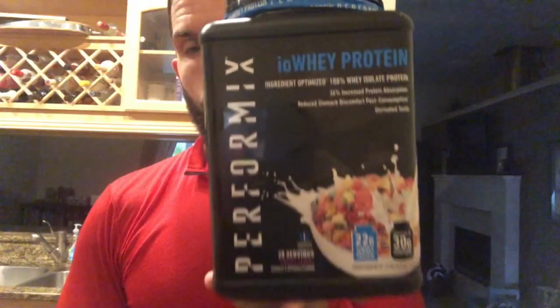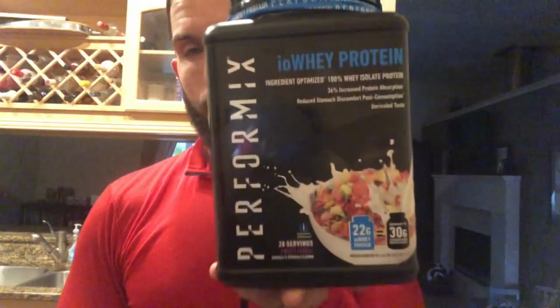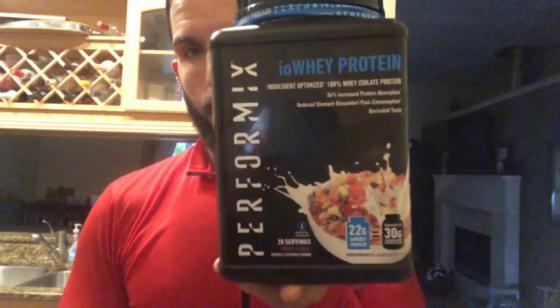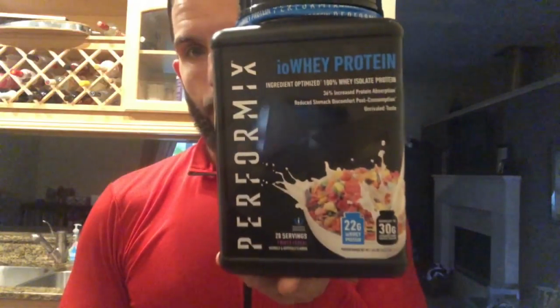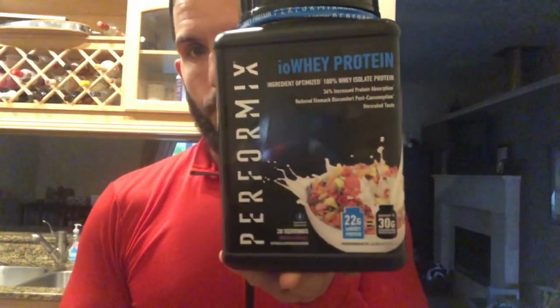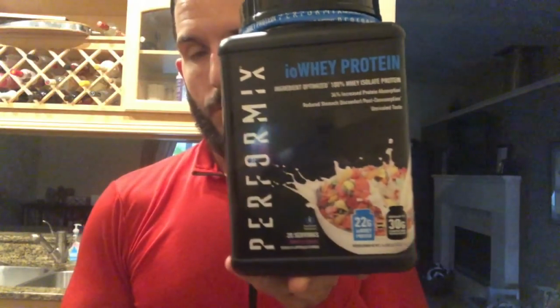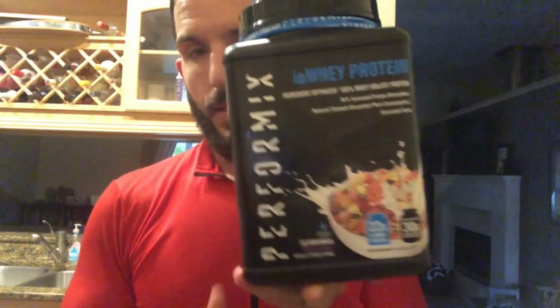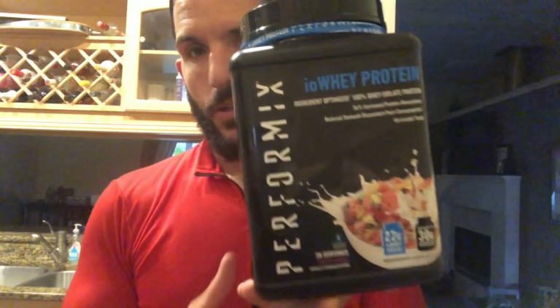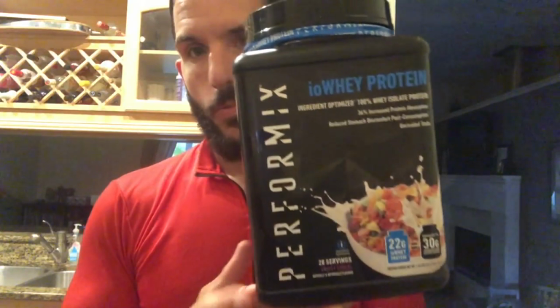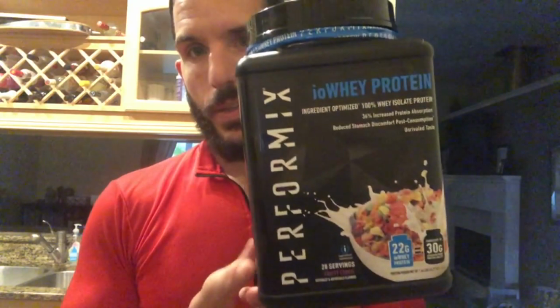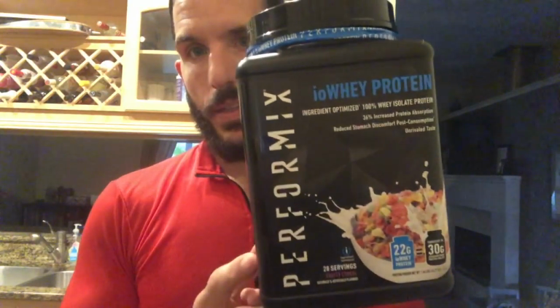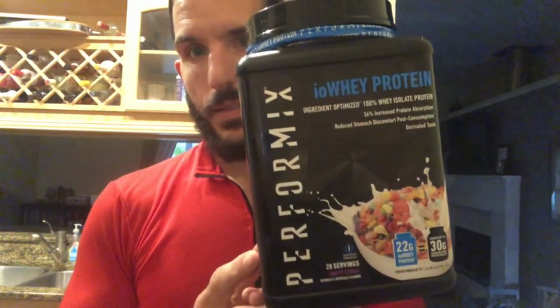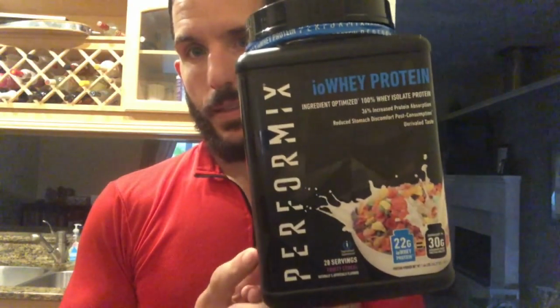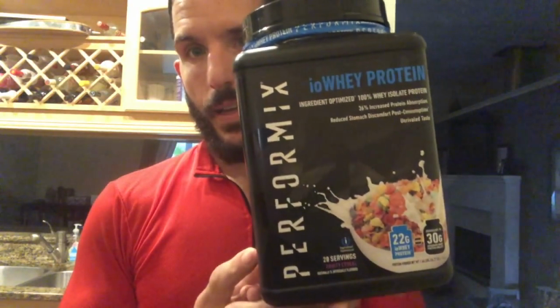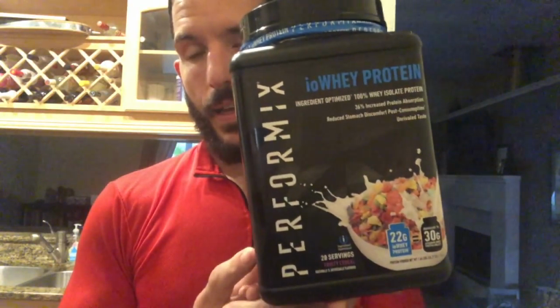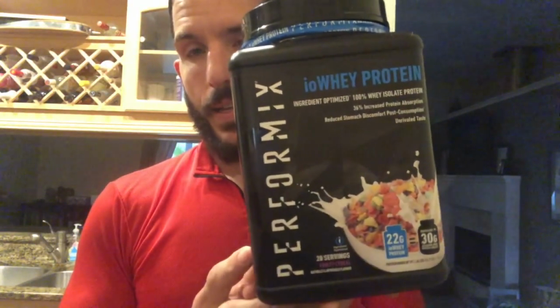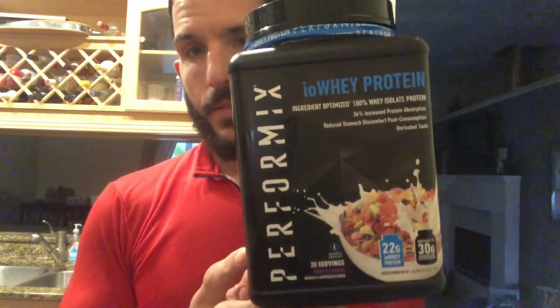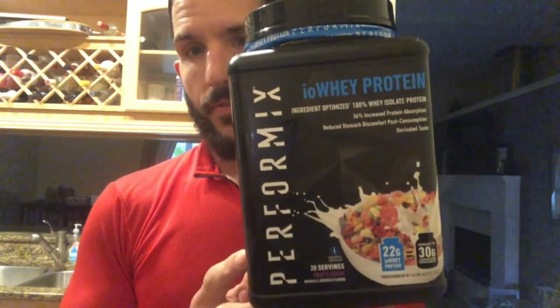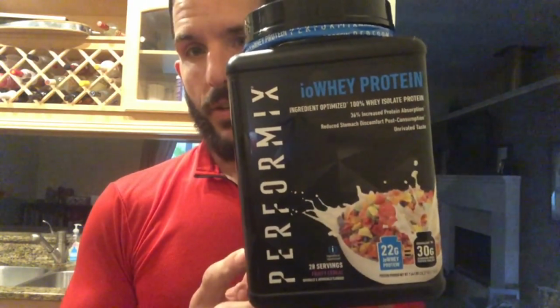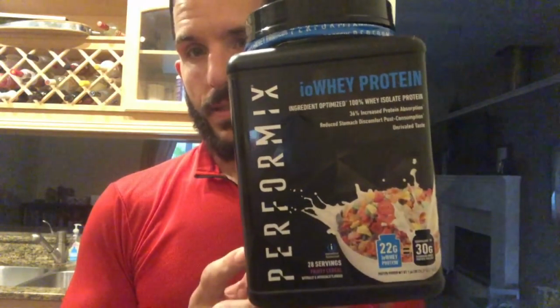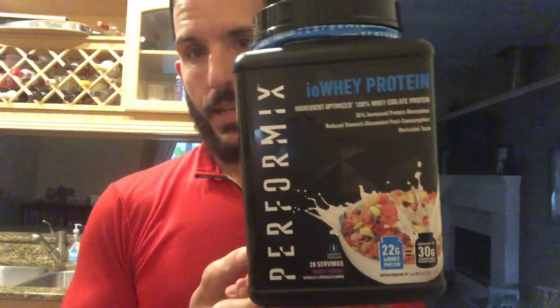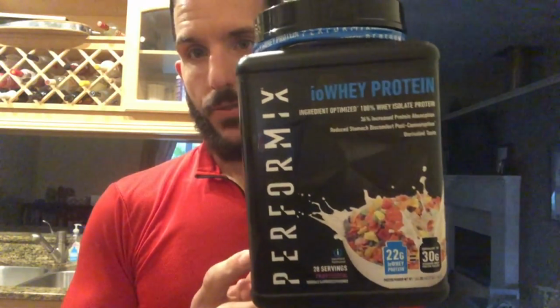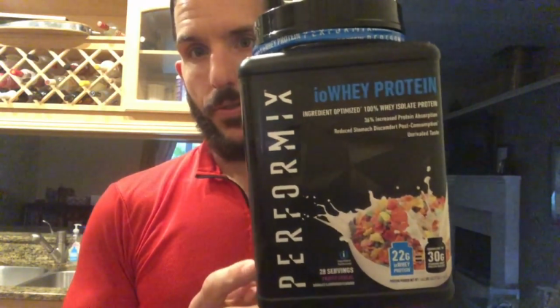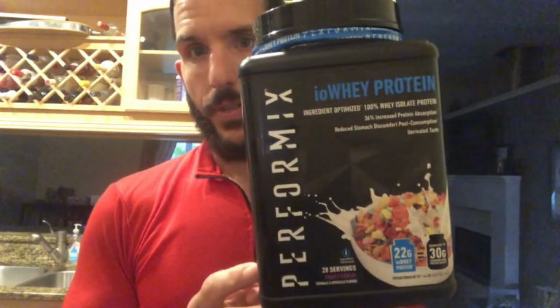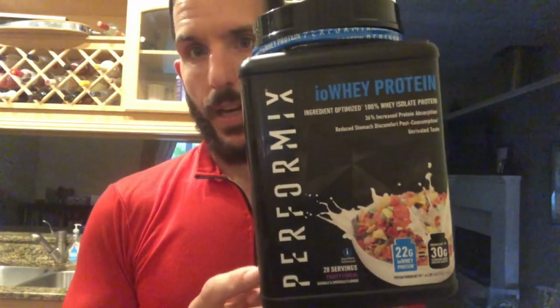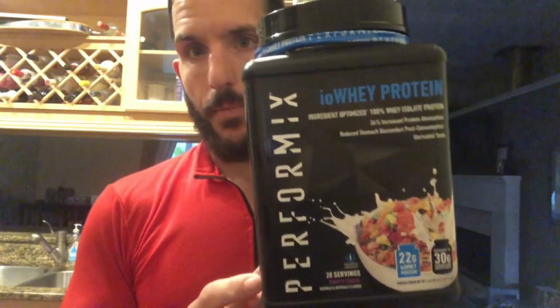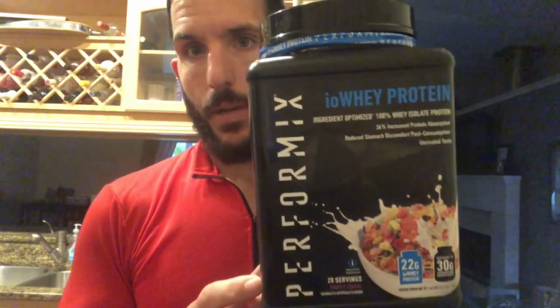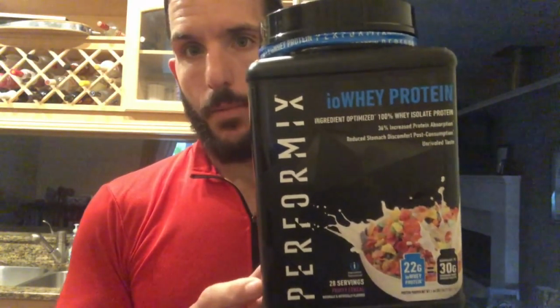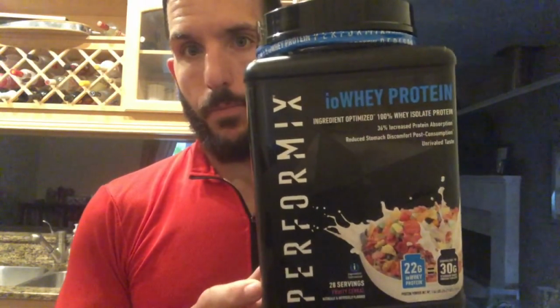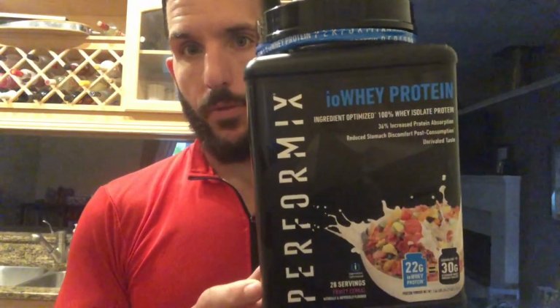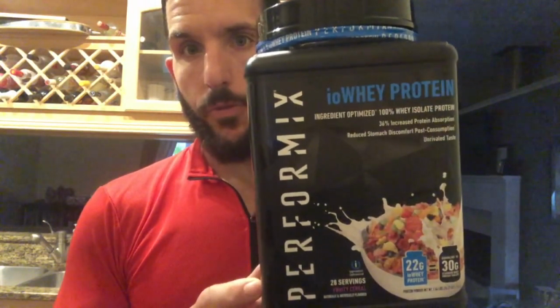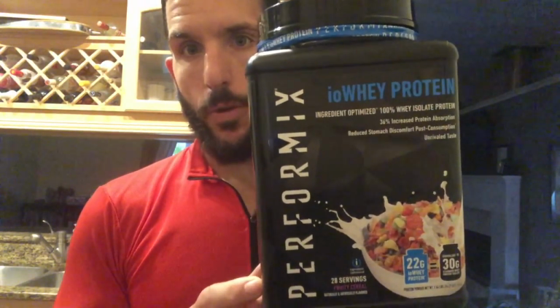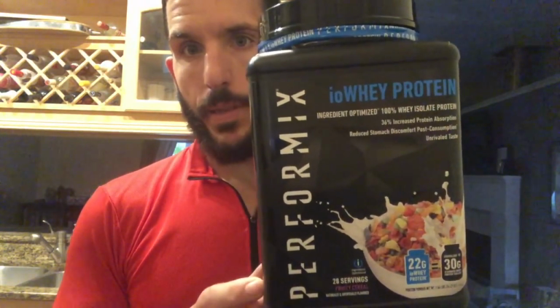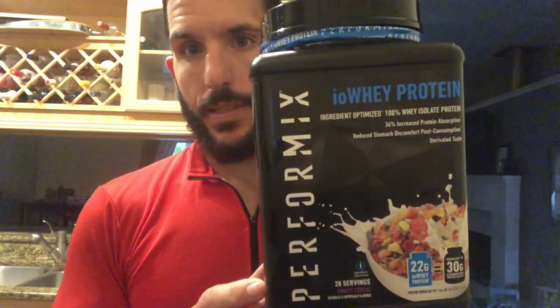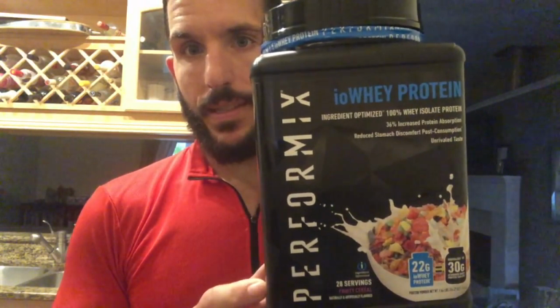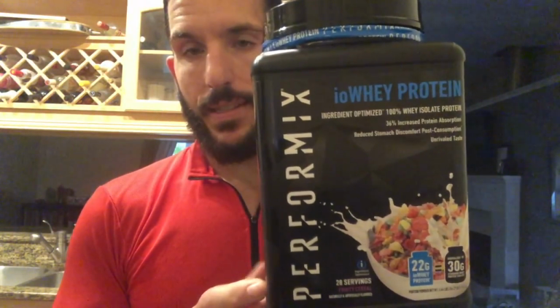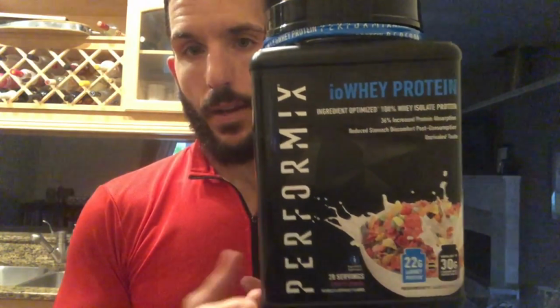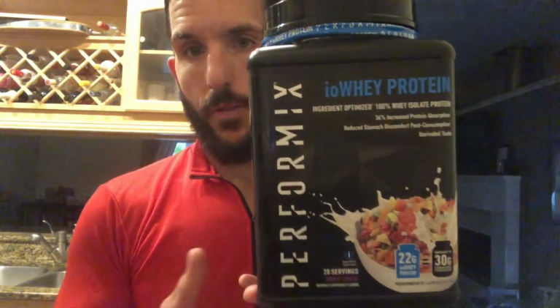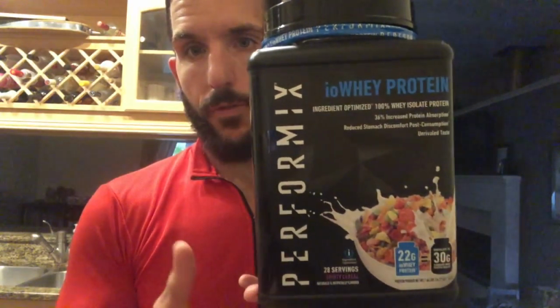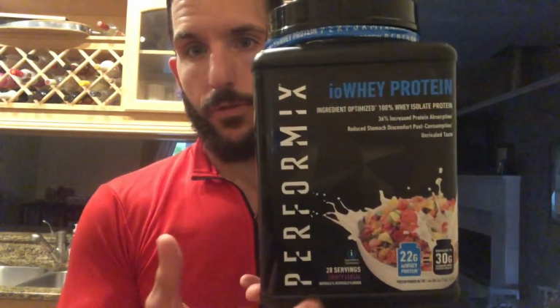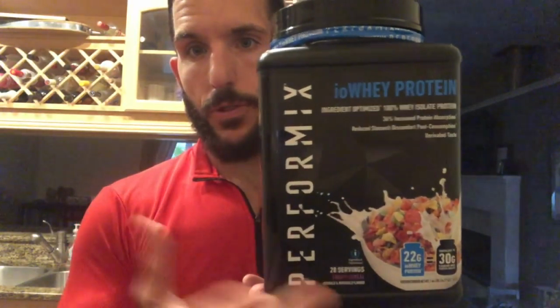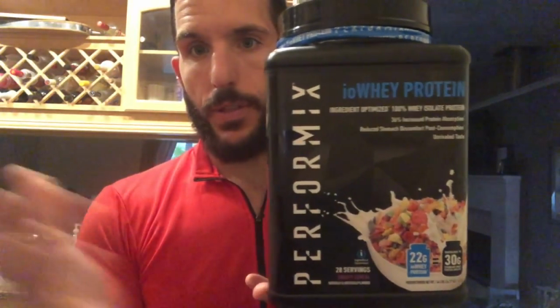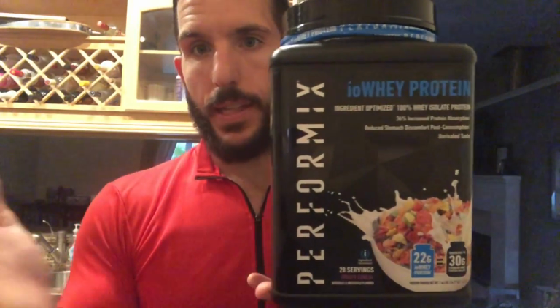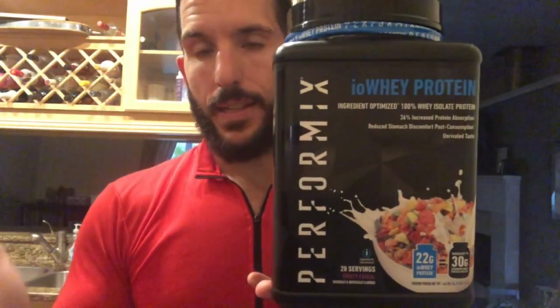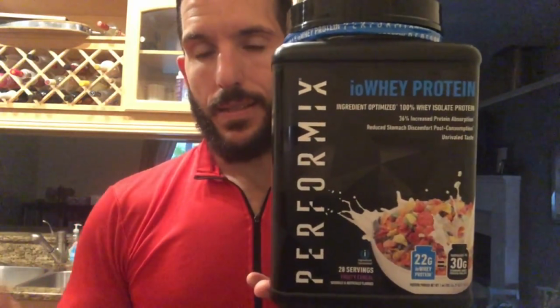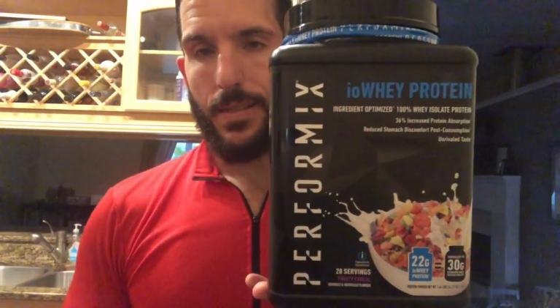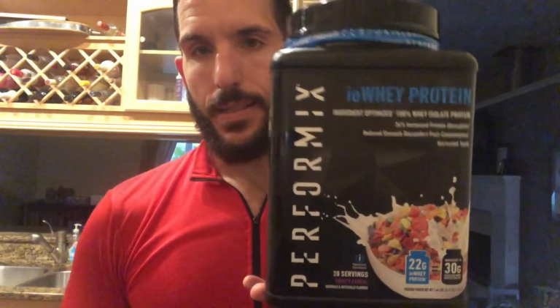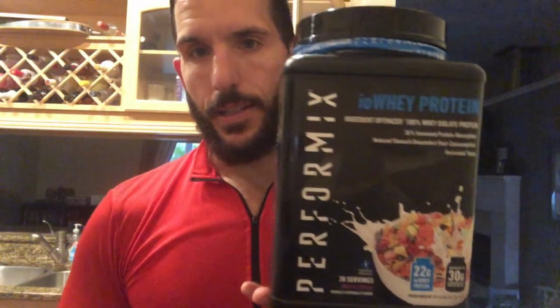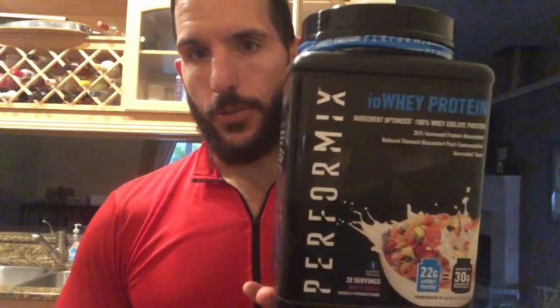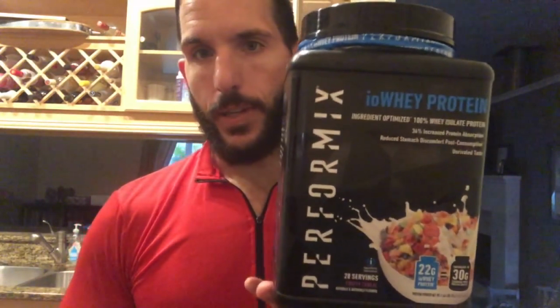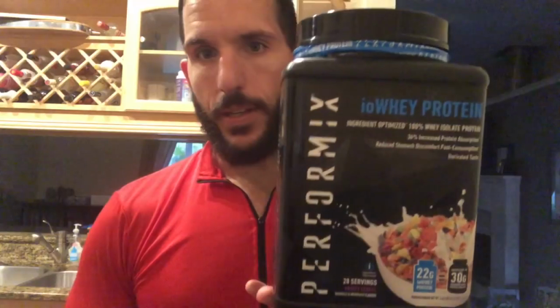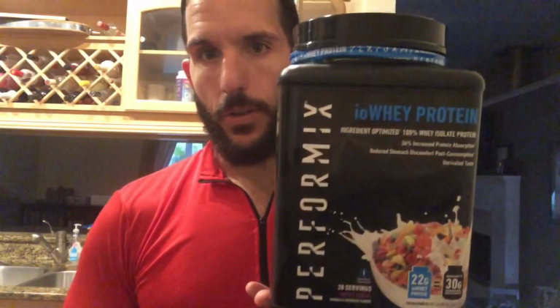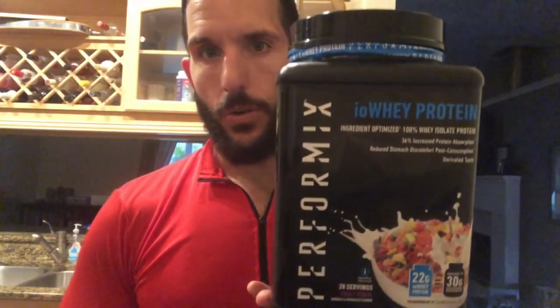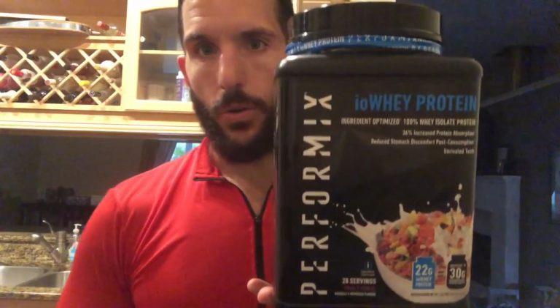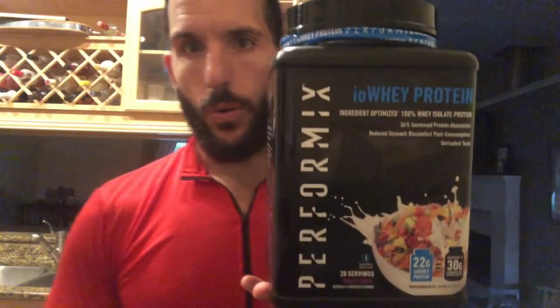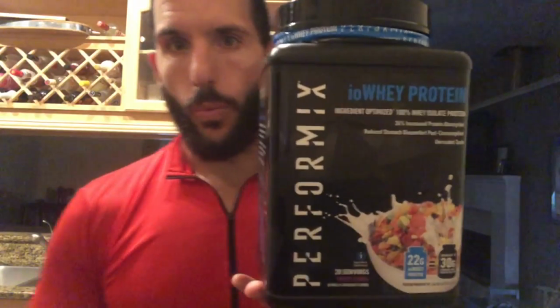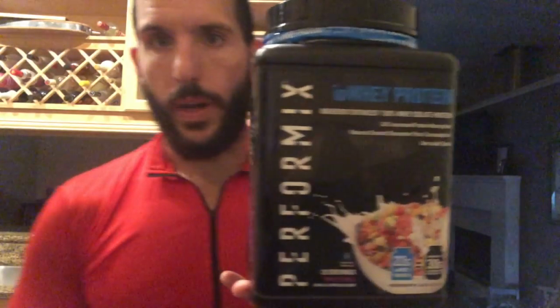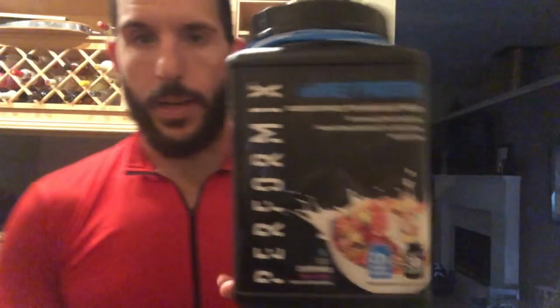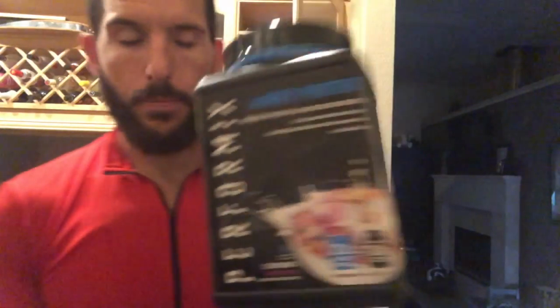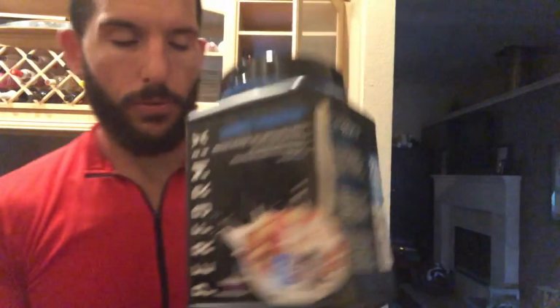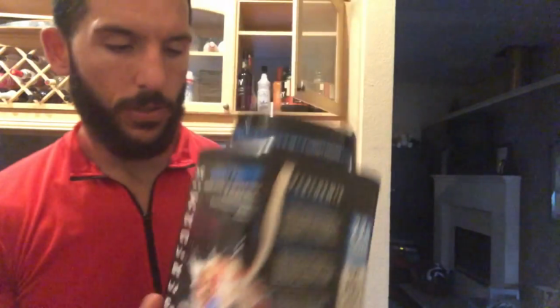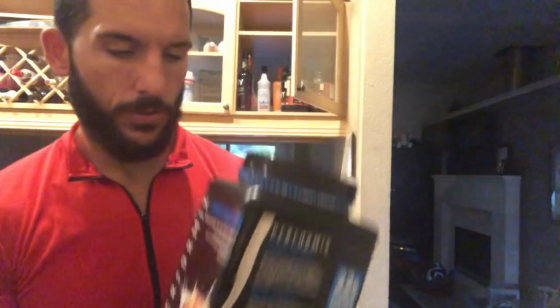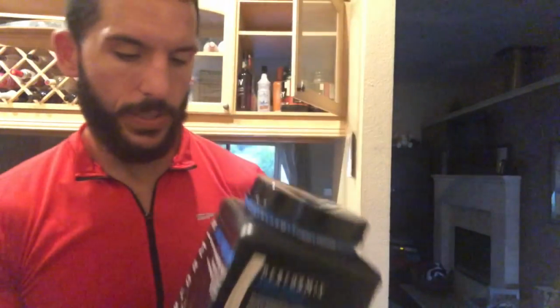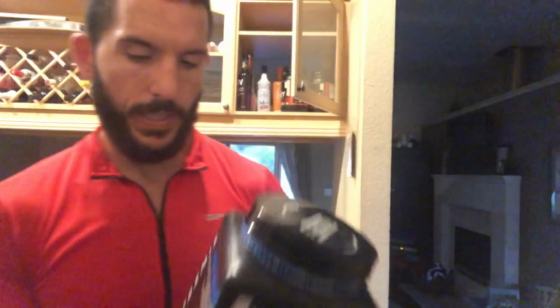What's up, you CLBs. It's fun size review time. Performix's fruity cereal whey protein.